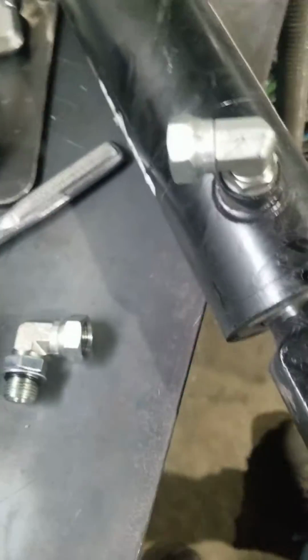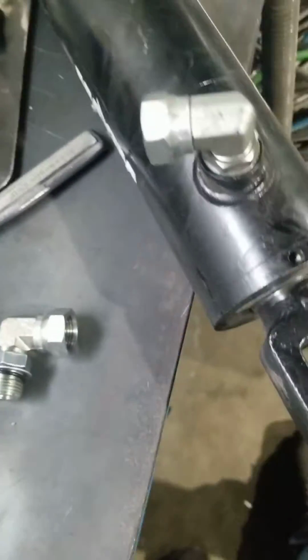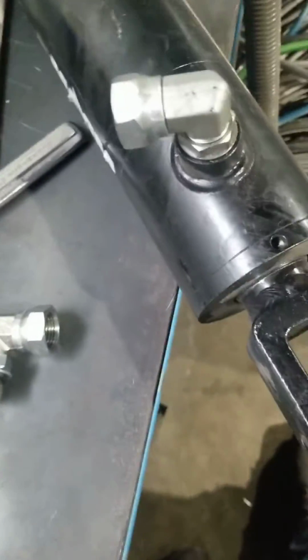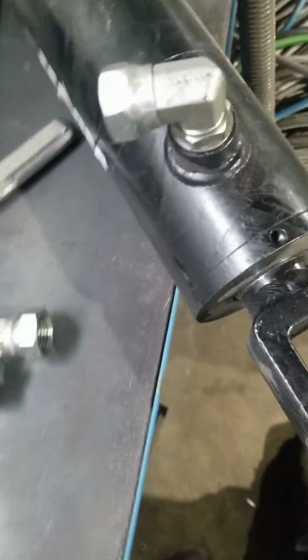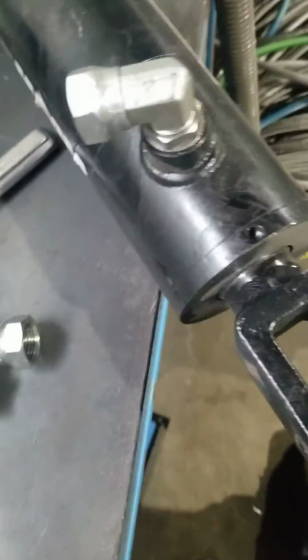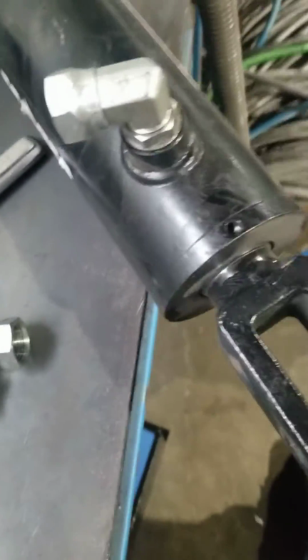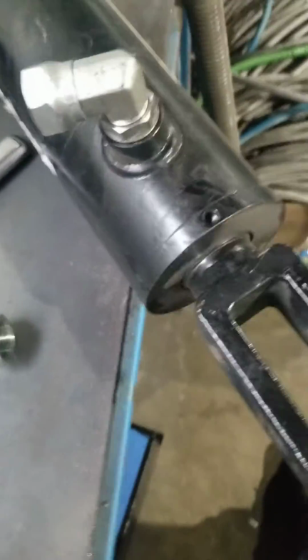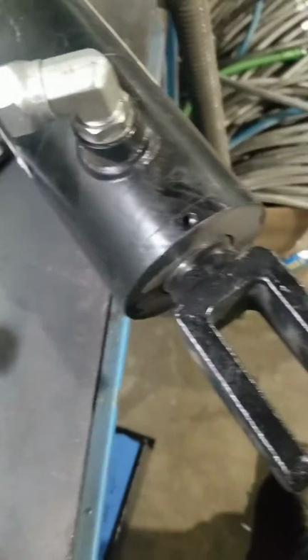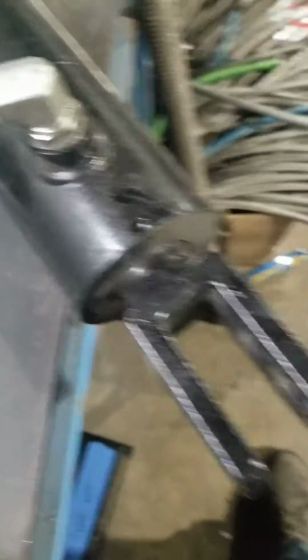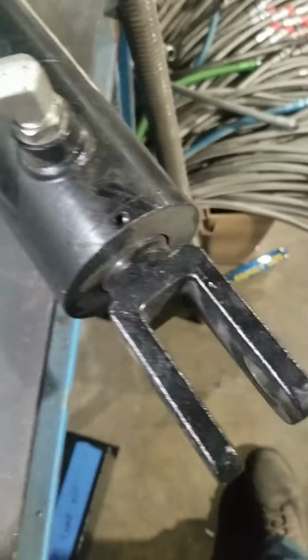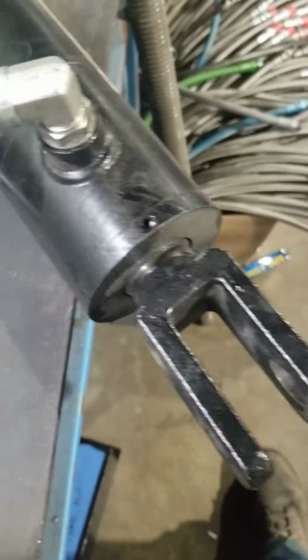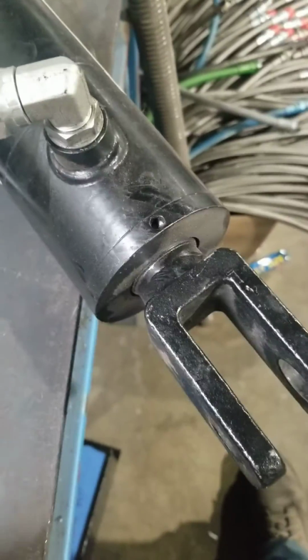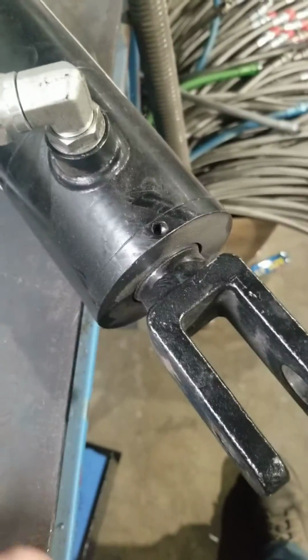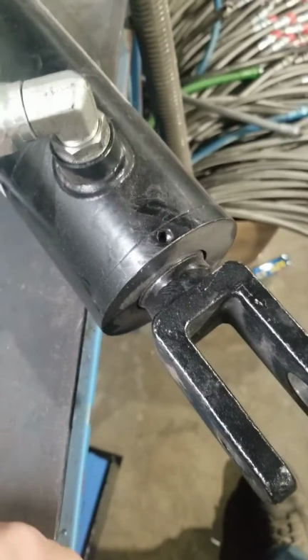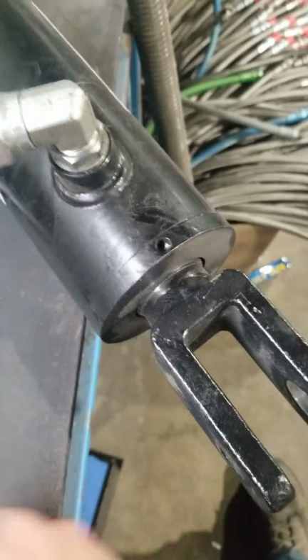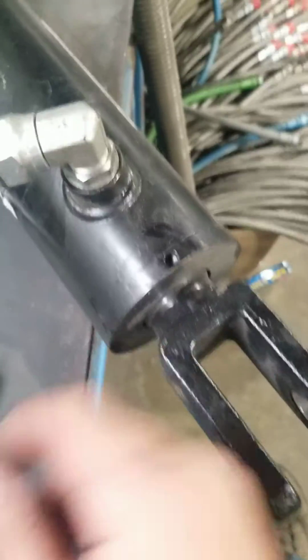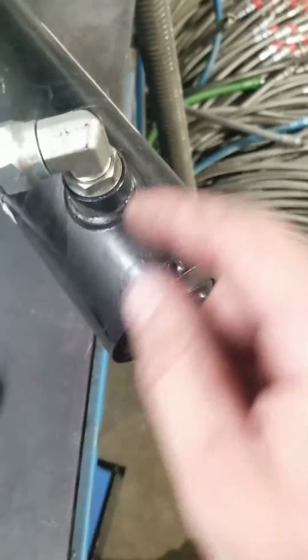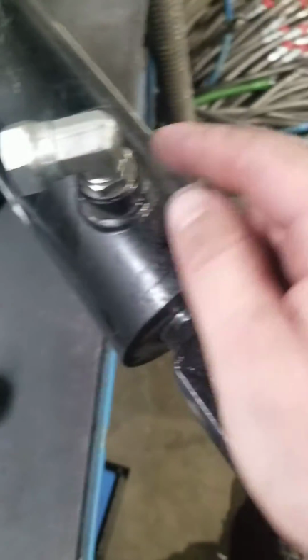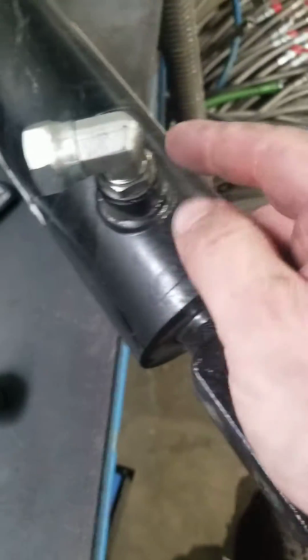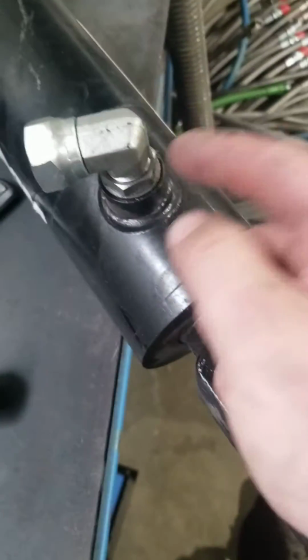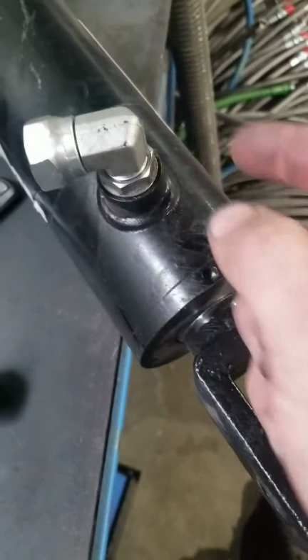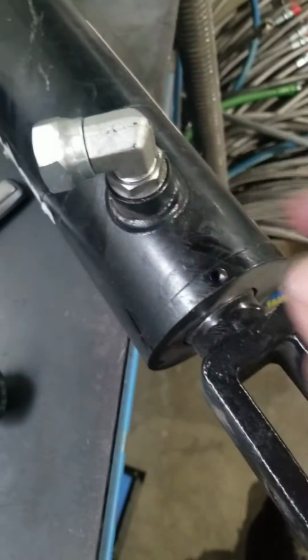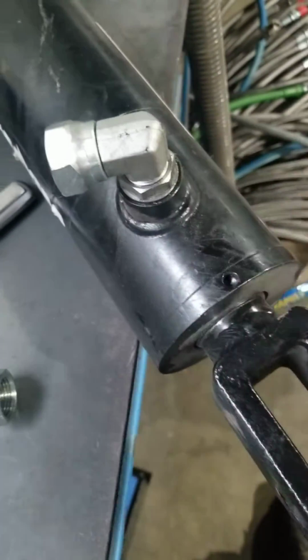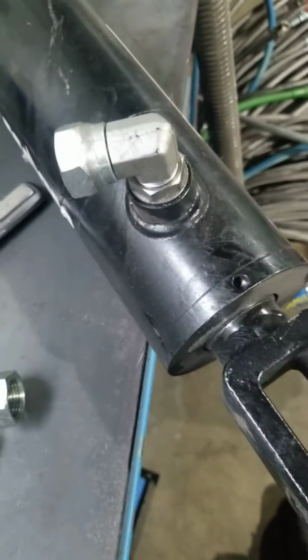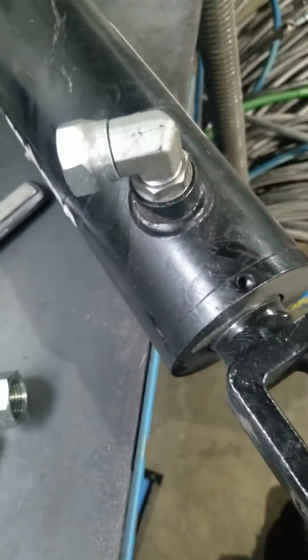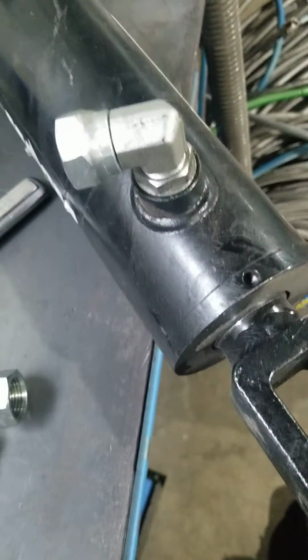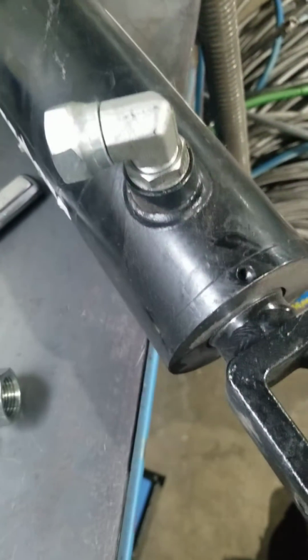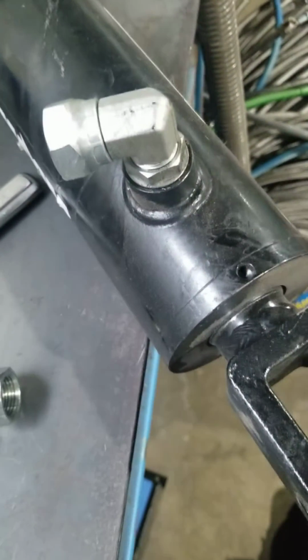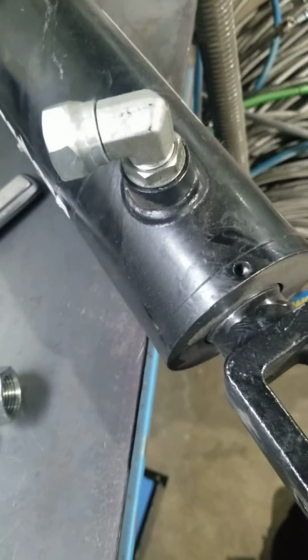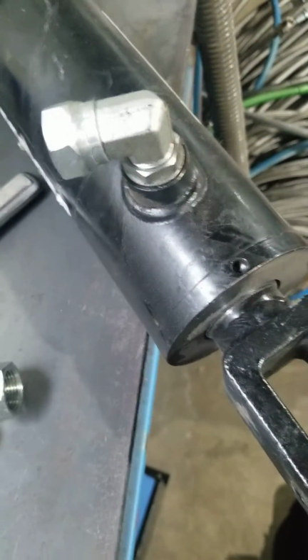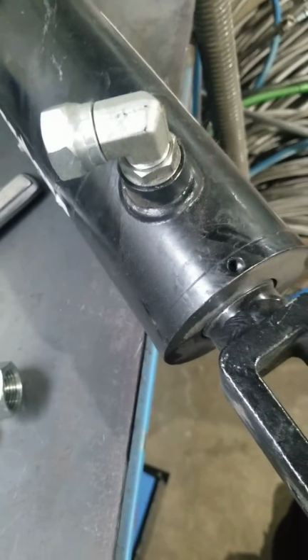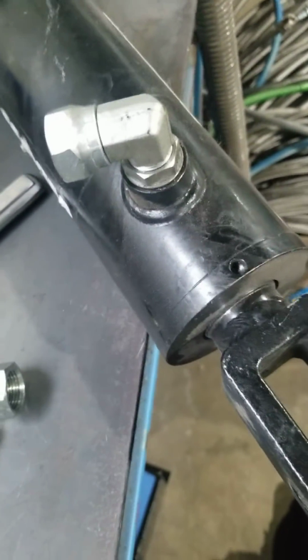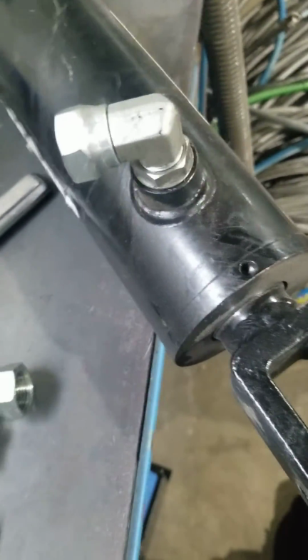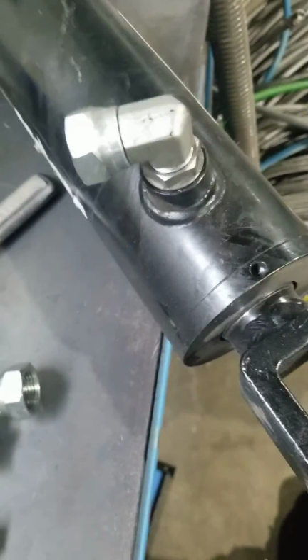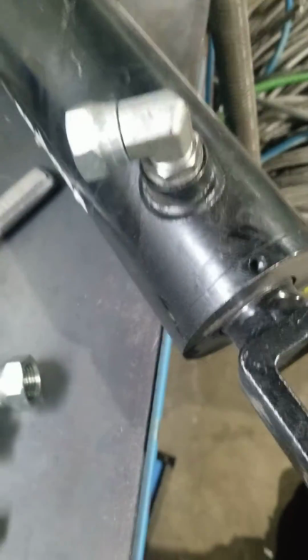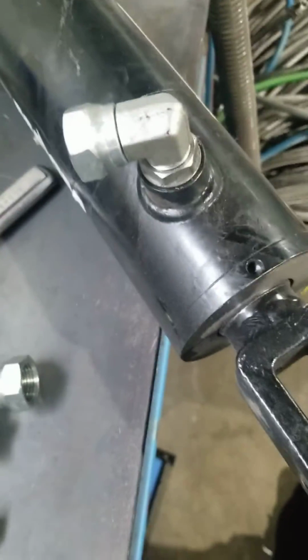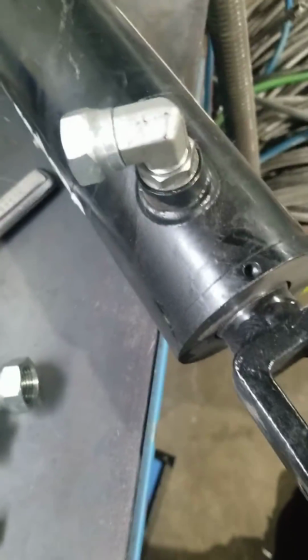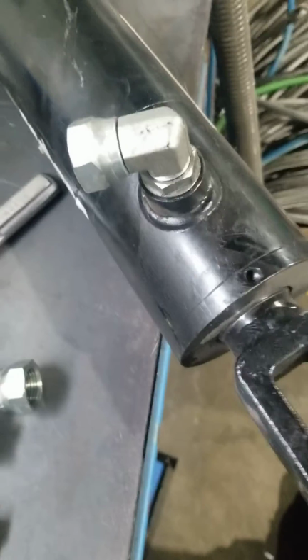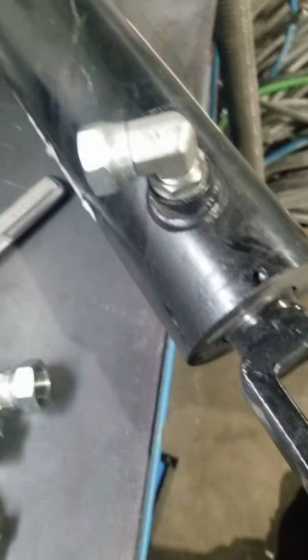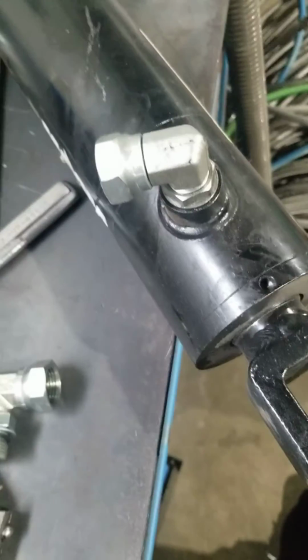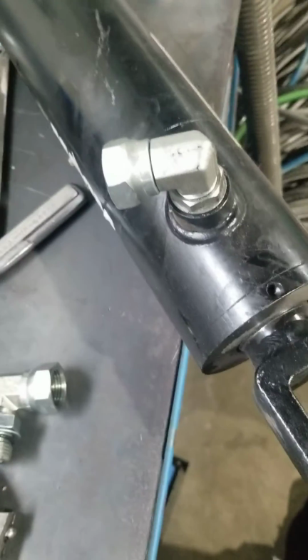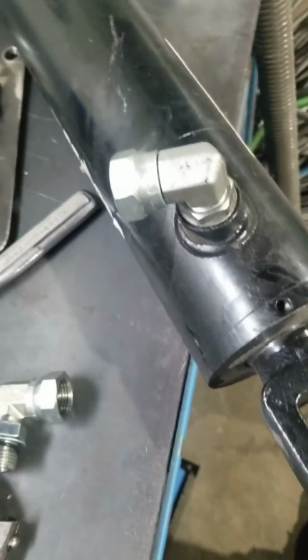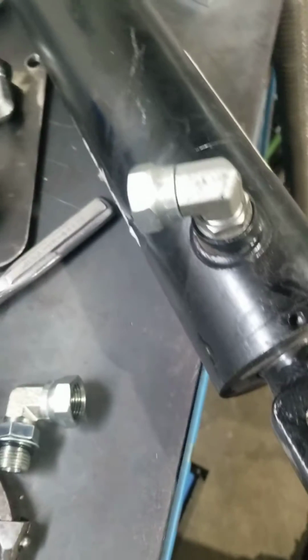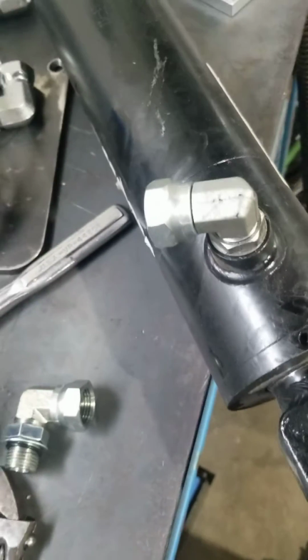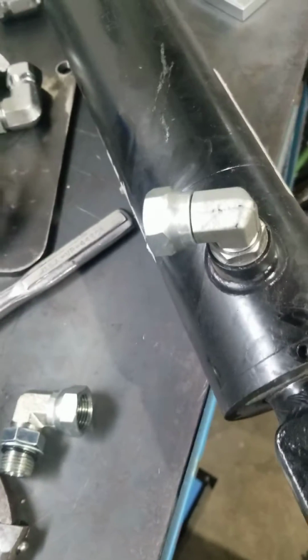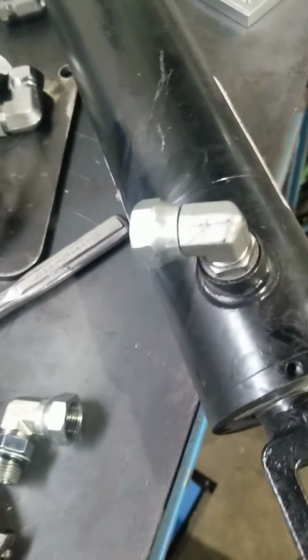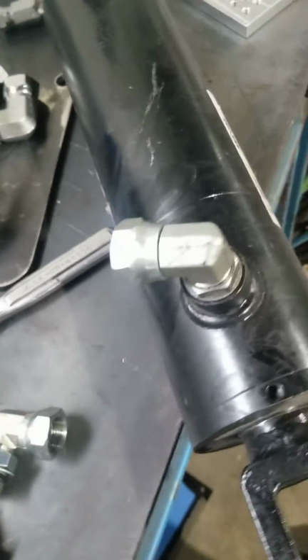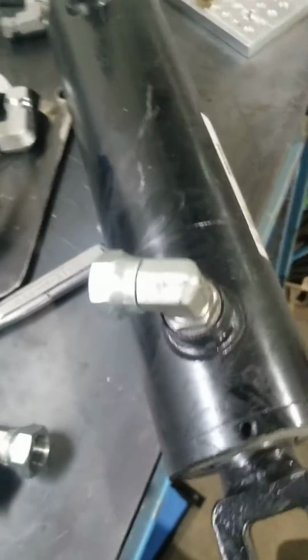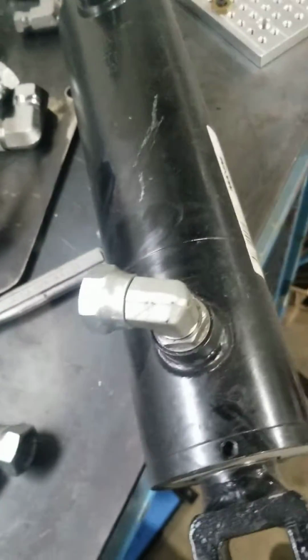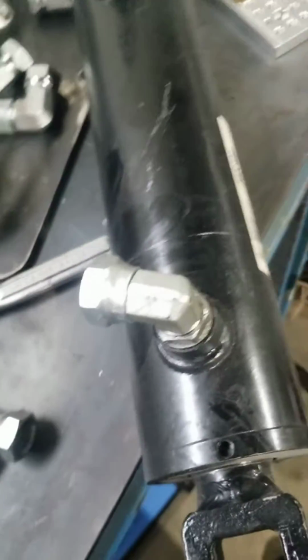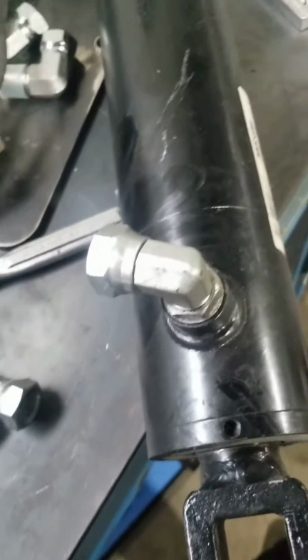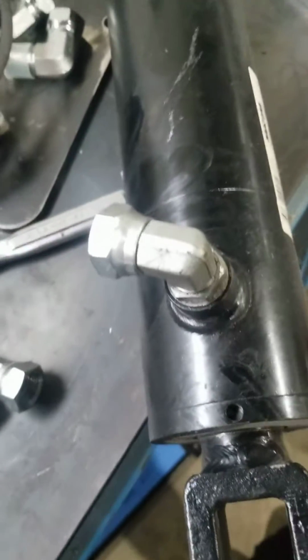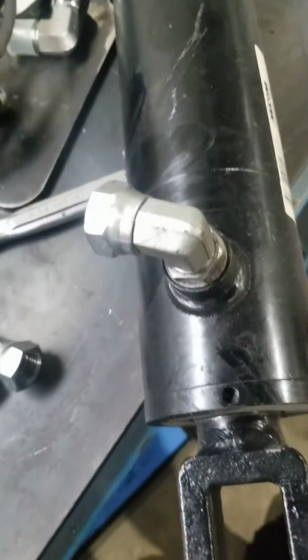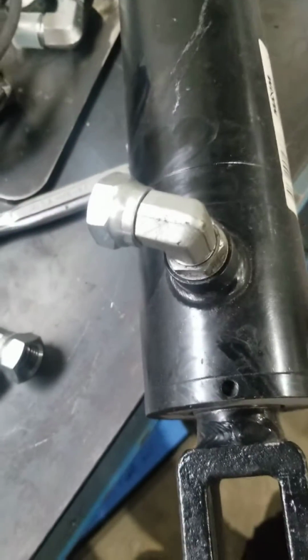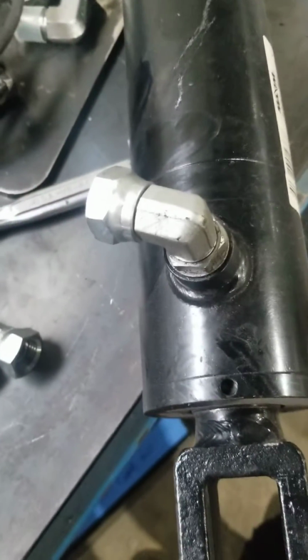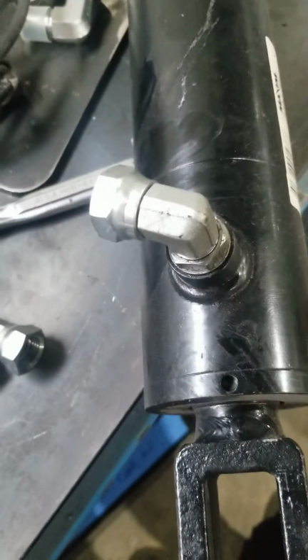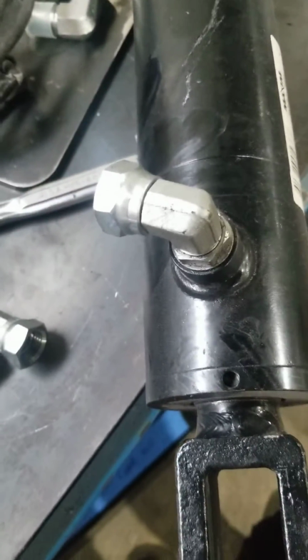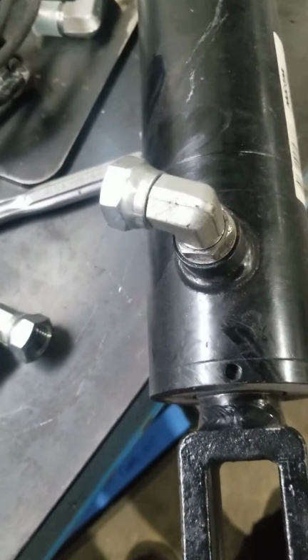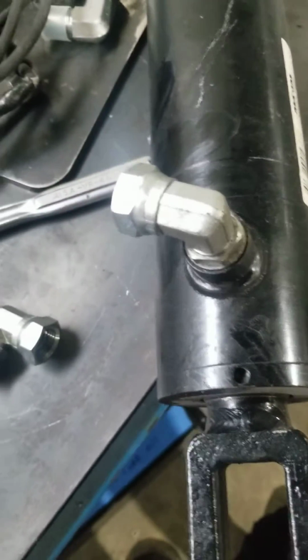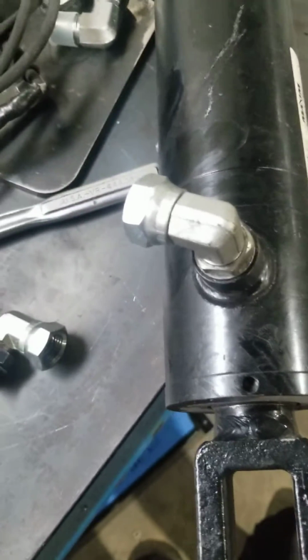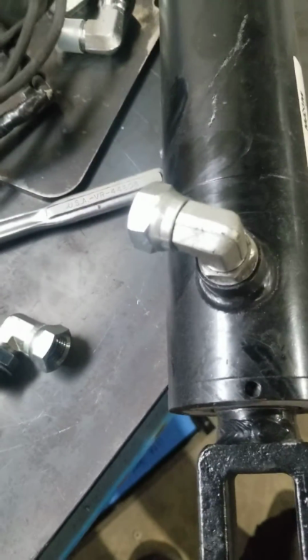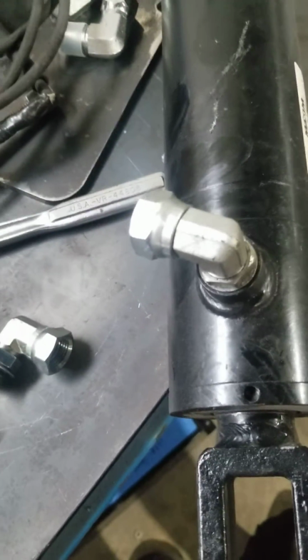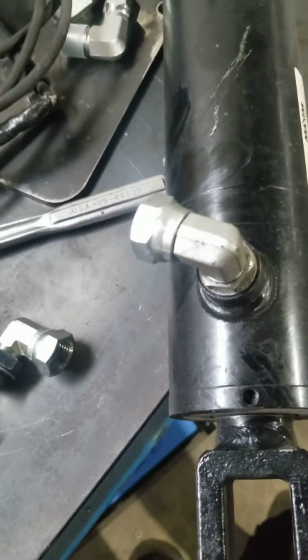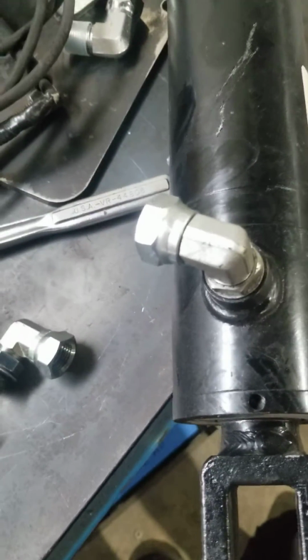Here we're replacing an SAE 8 fitting on the top or bottom of a hydraulic cylinder on a hydraulic press.